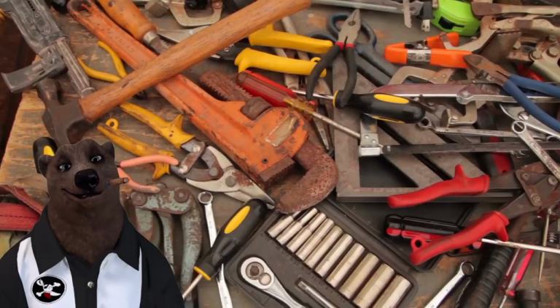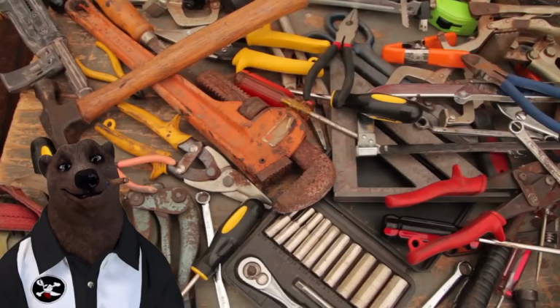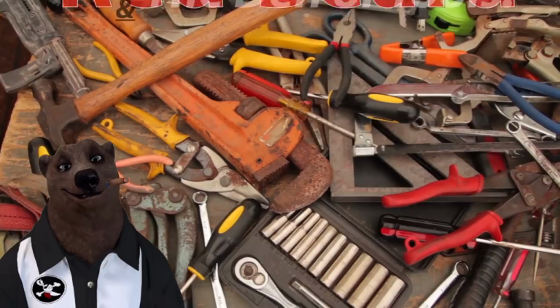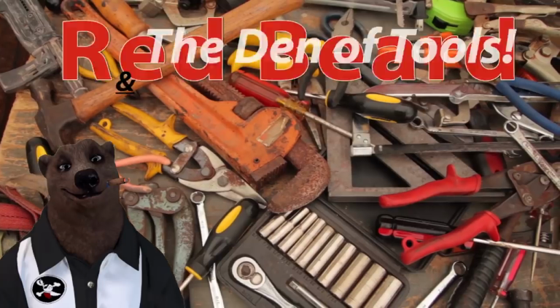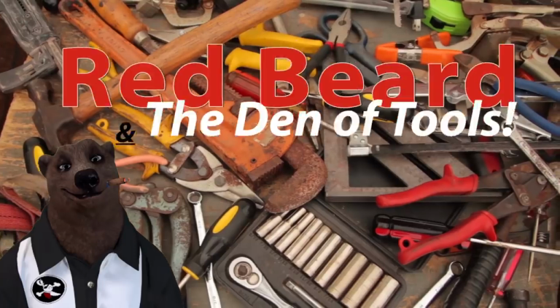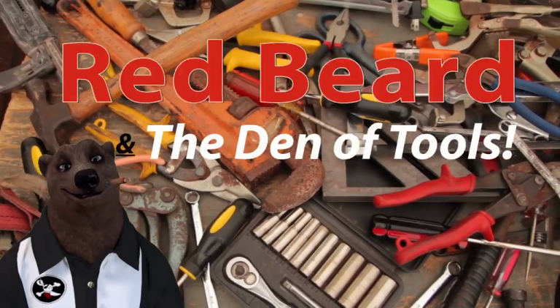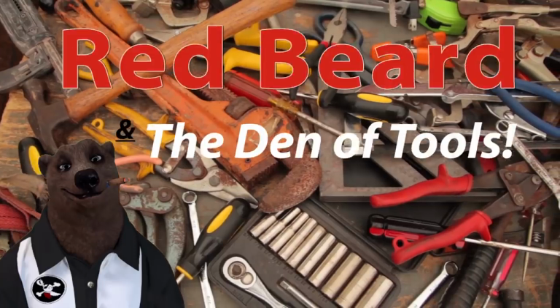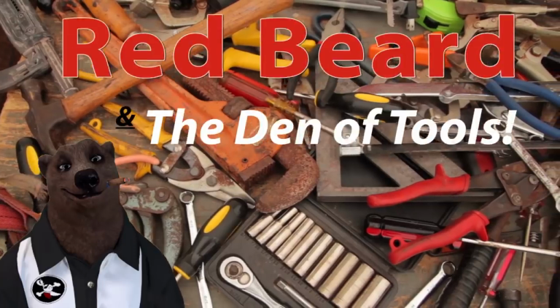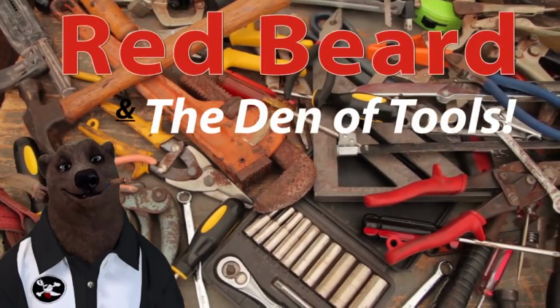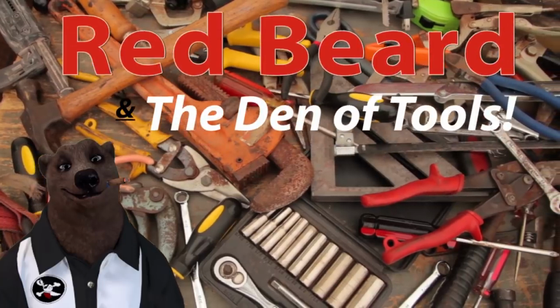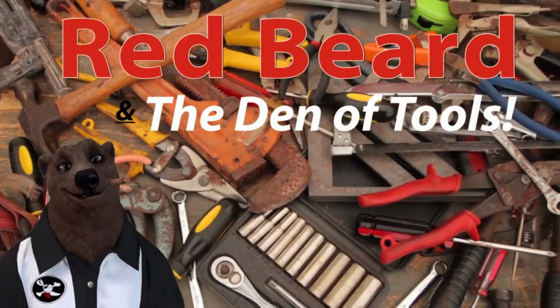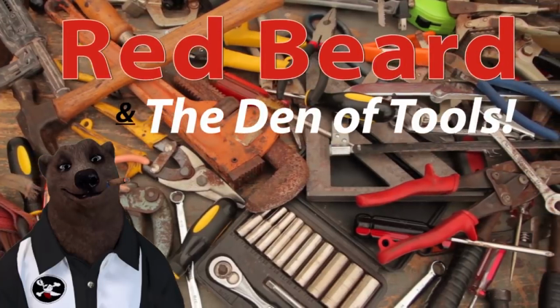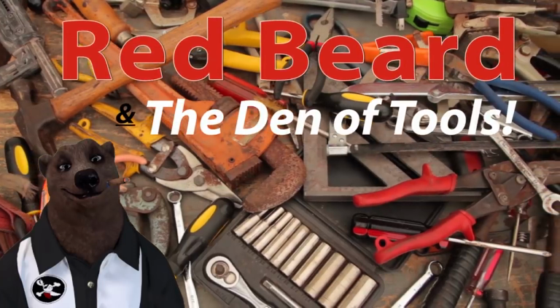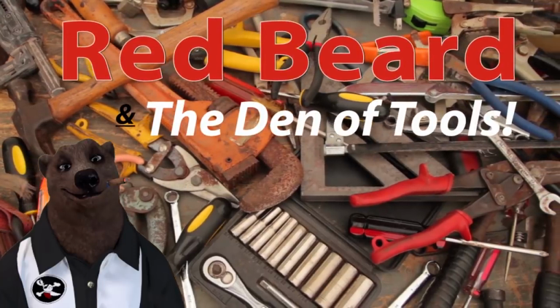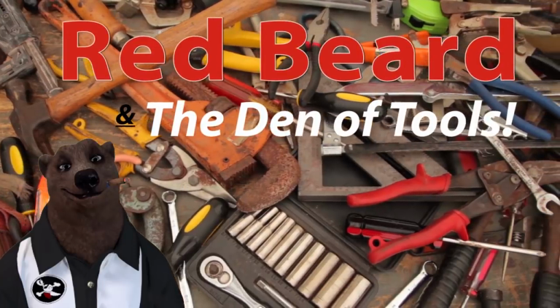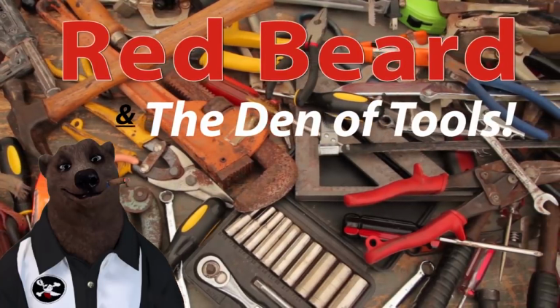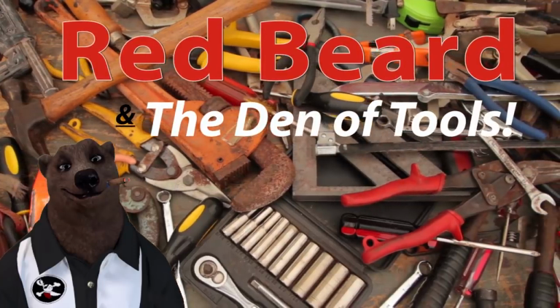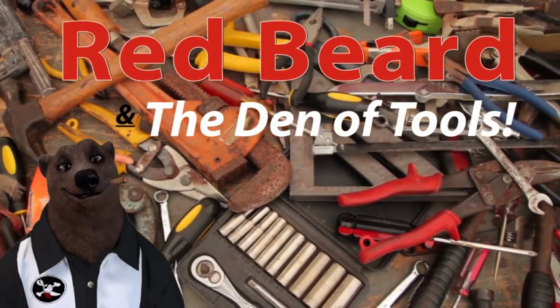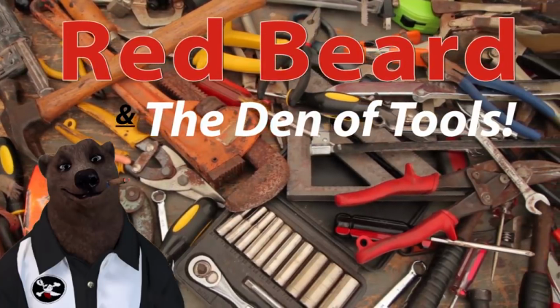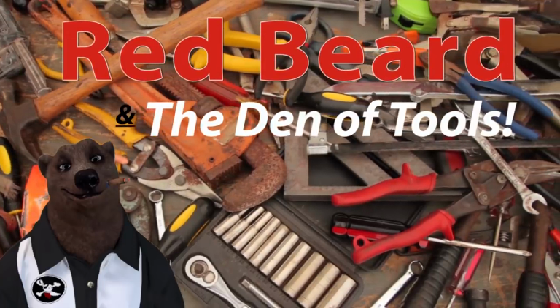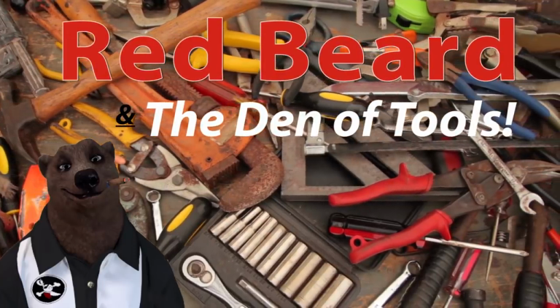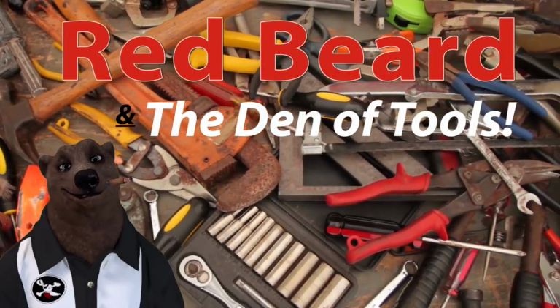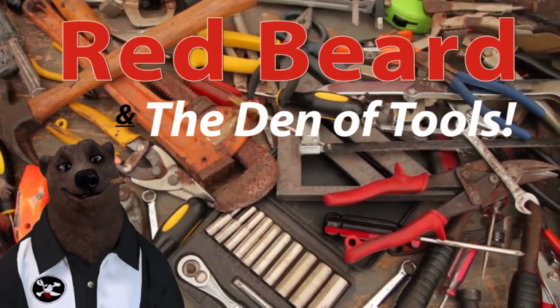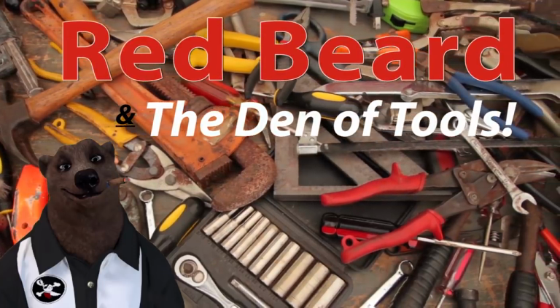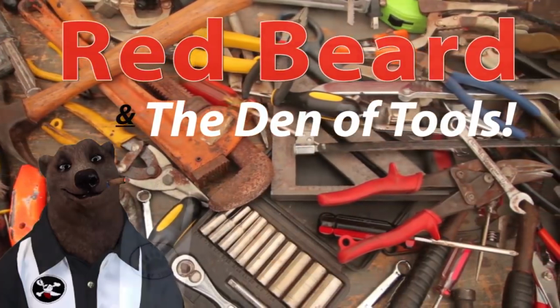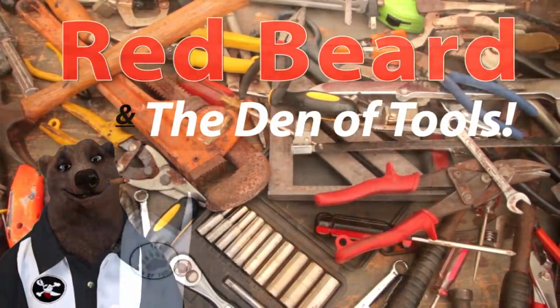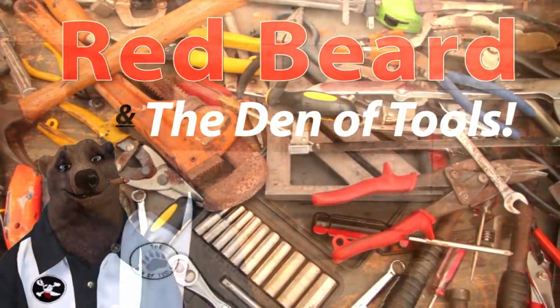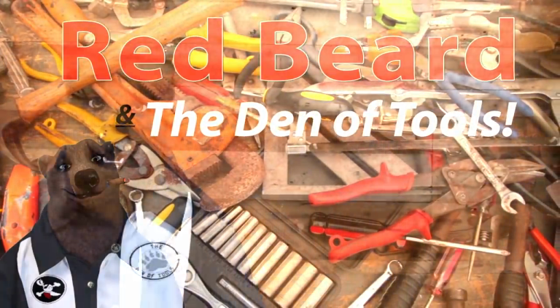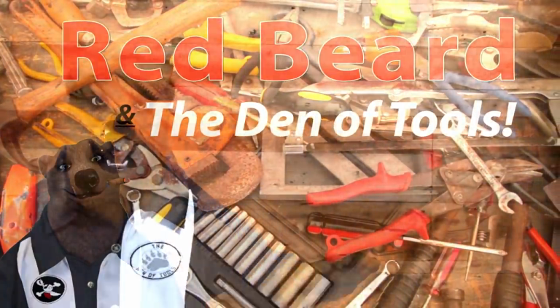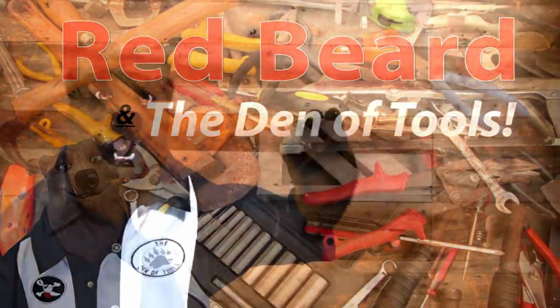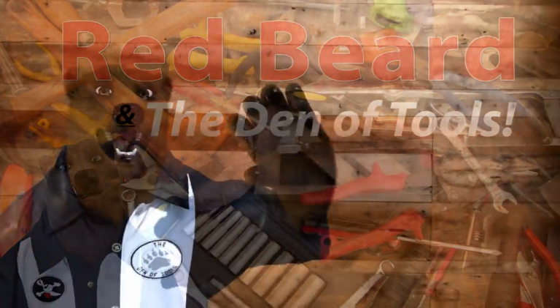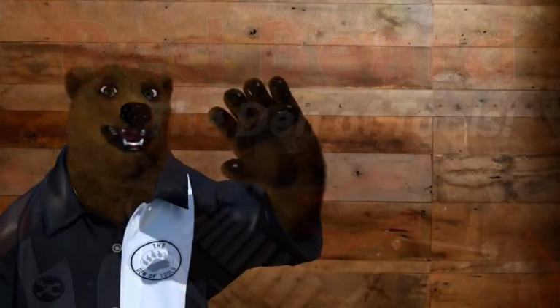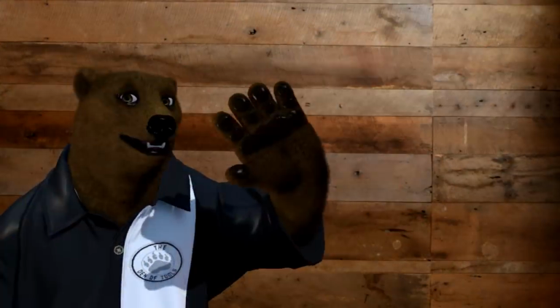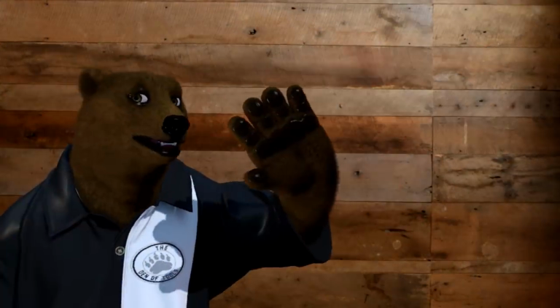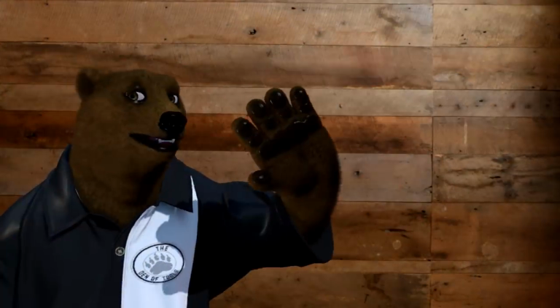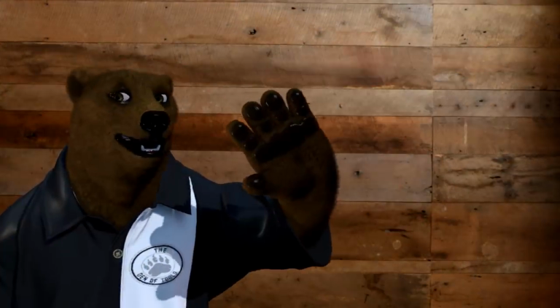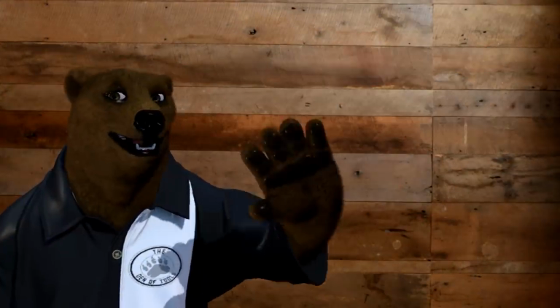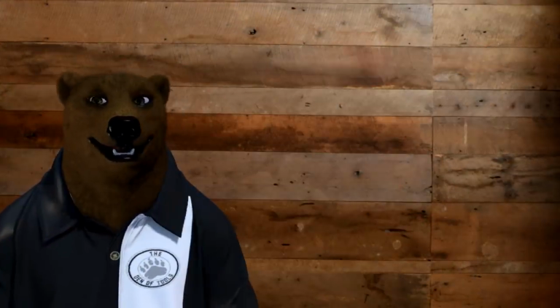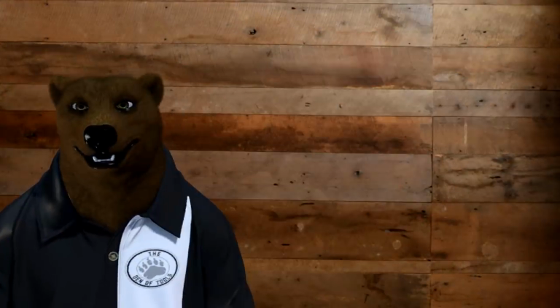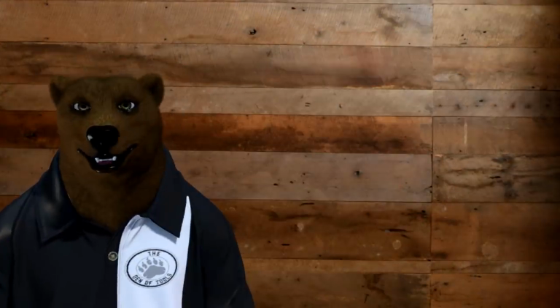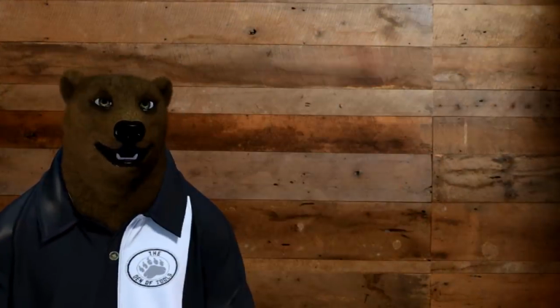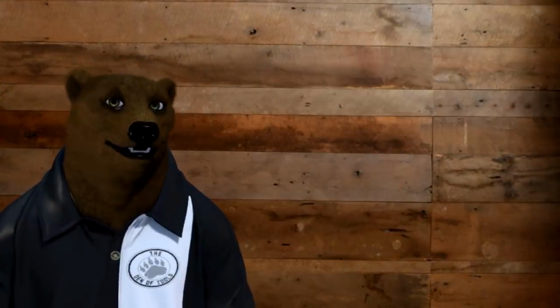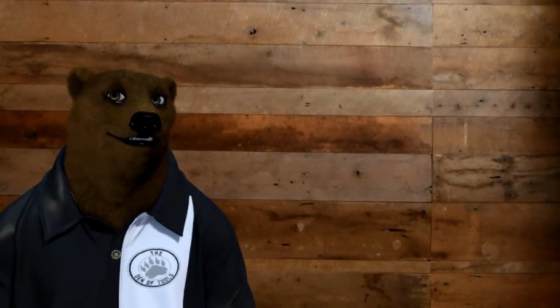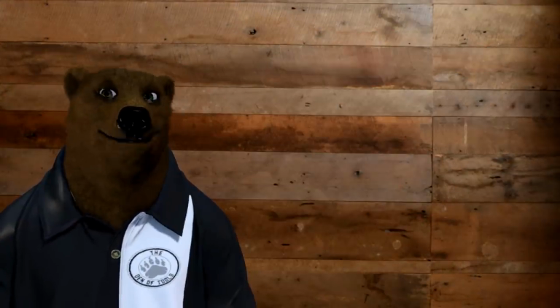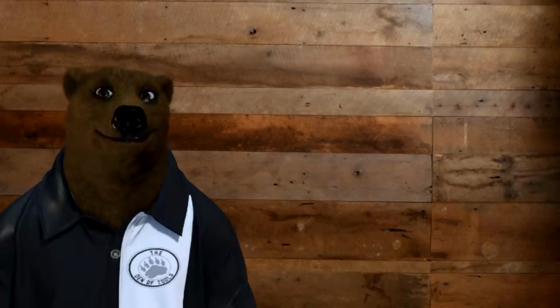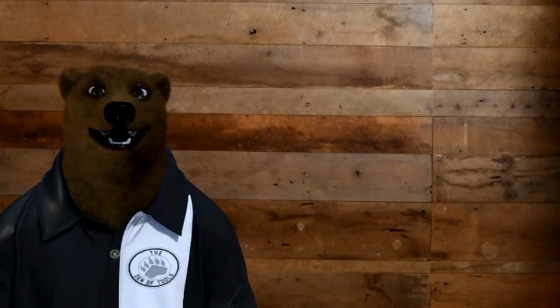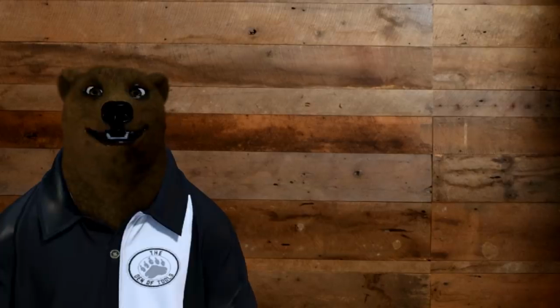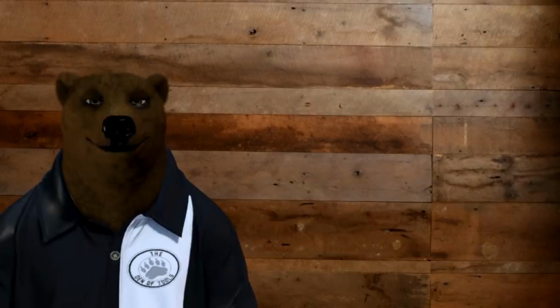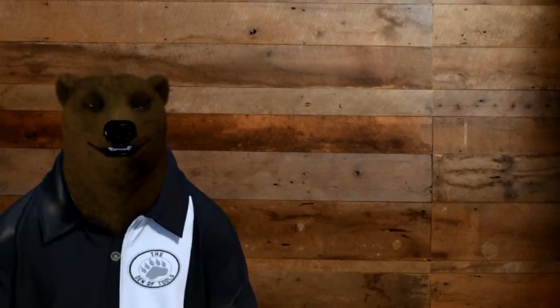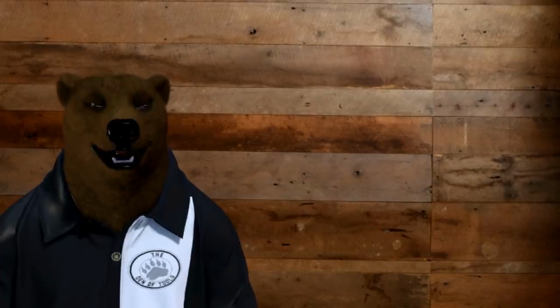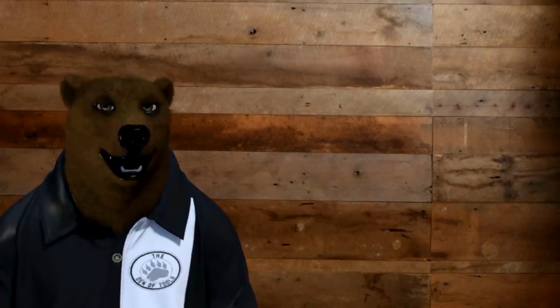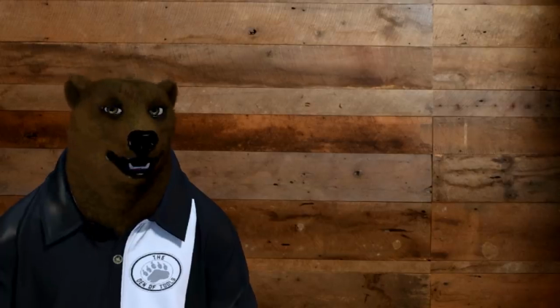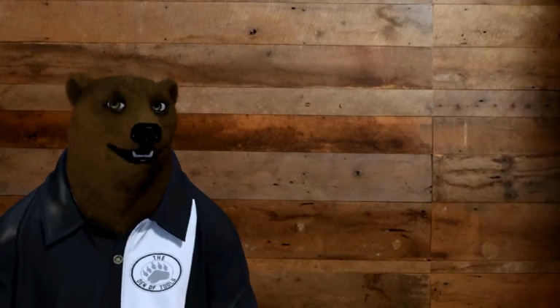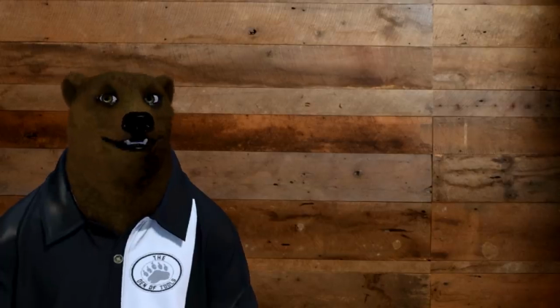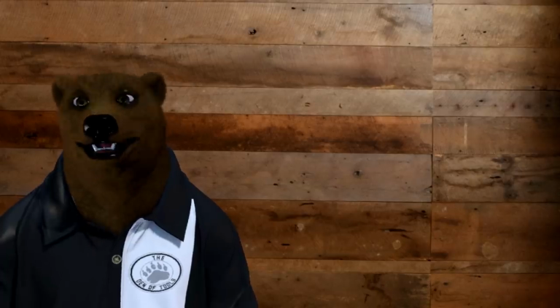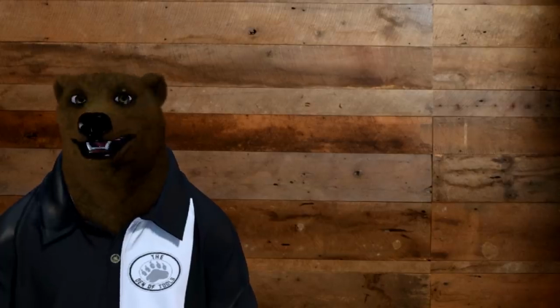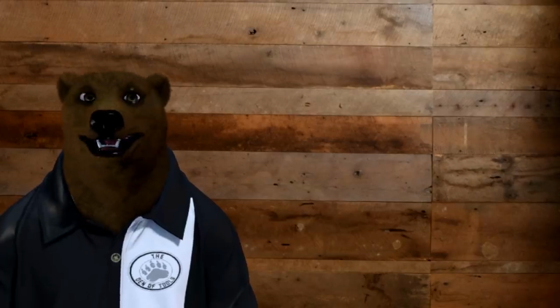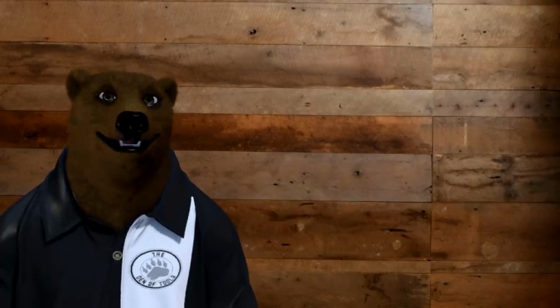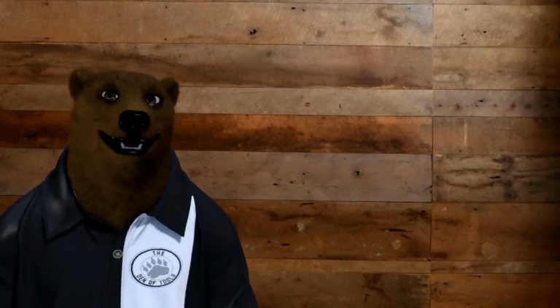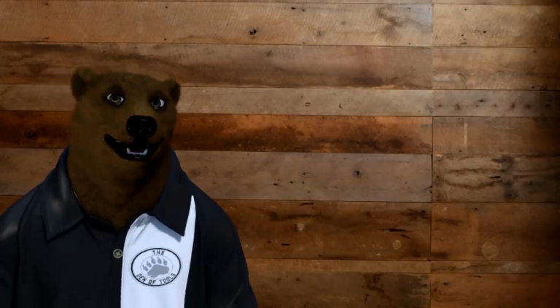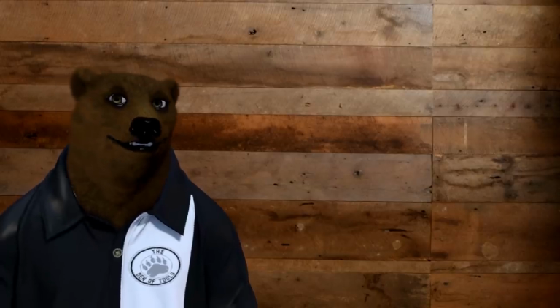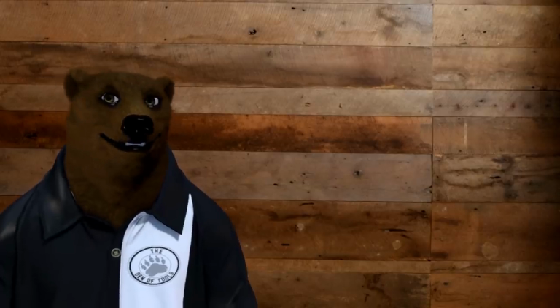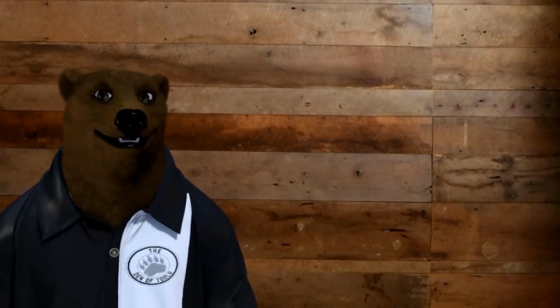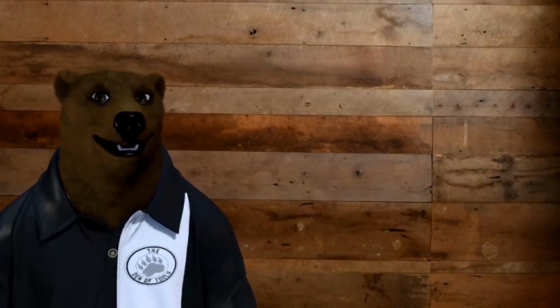Welcome to Red Beard and the Den of Tools. Howdy ho guys and gals, it's Red, your friendly neighborhood tool bear back again here in the Den of Tools.